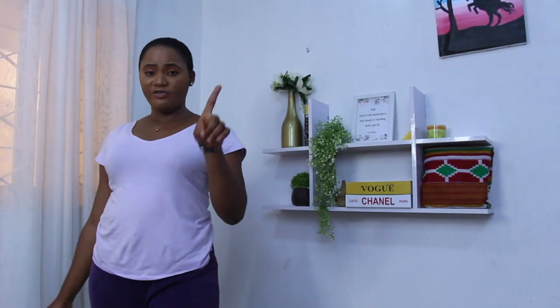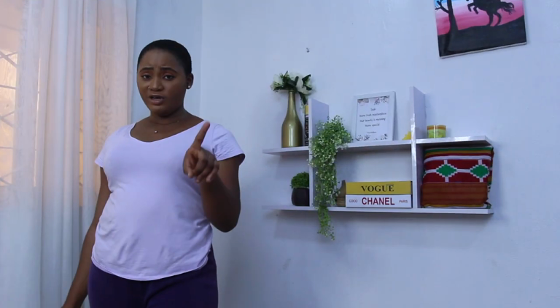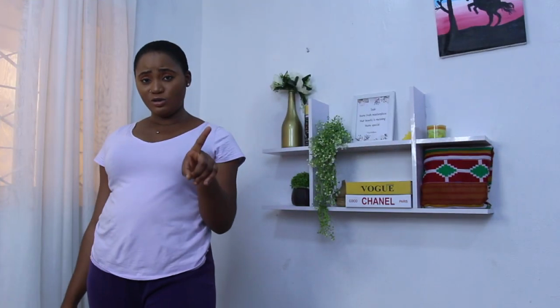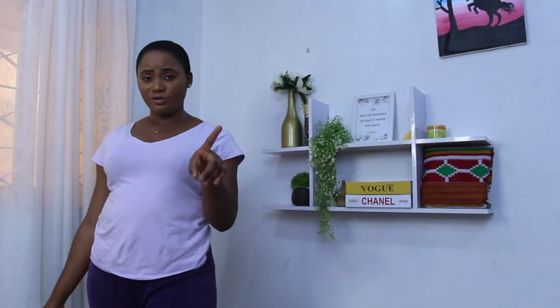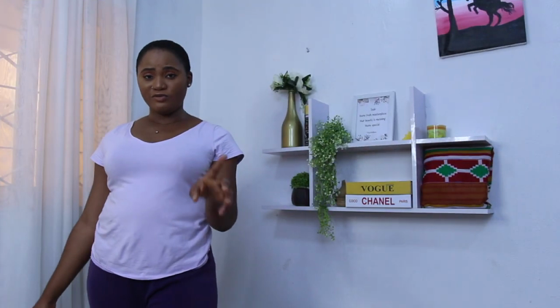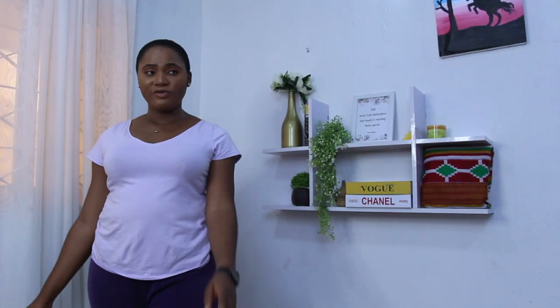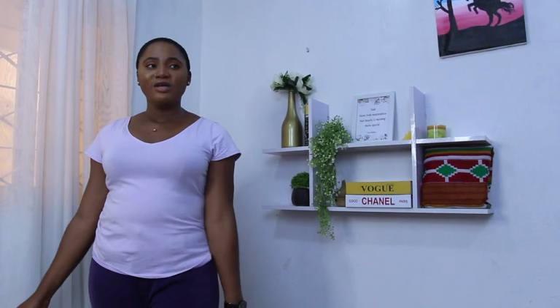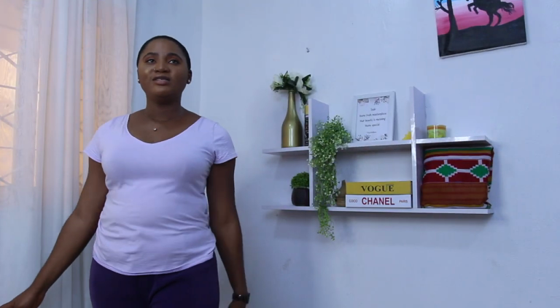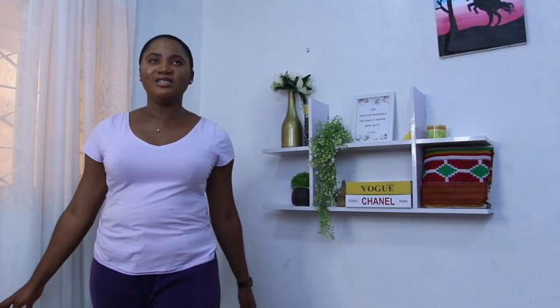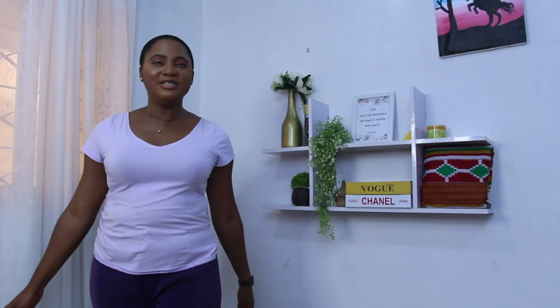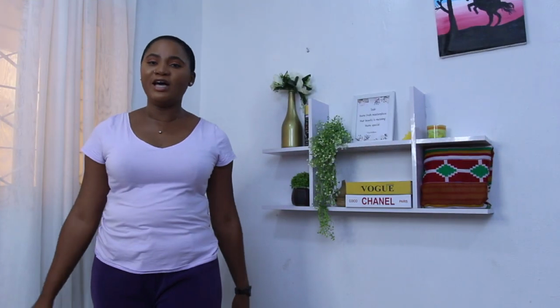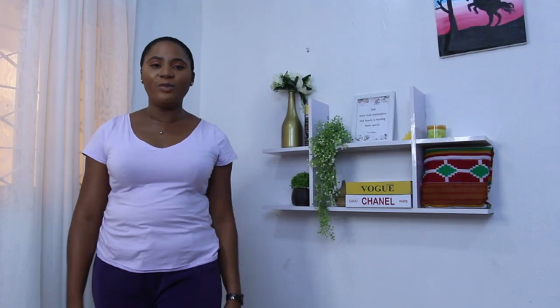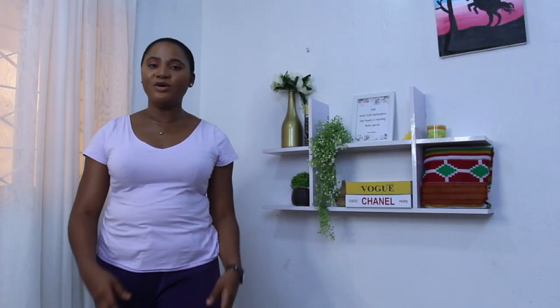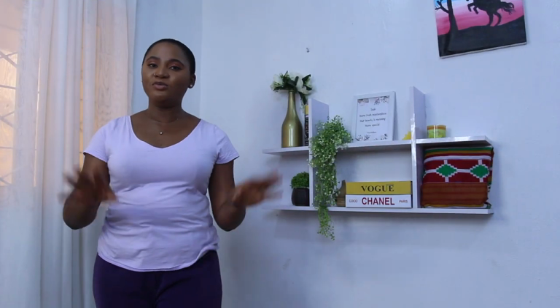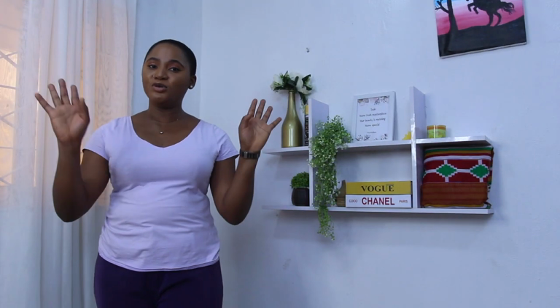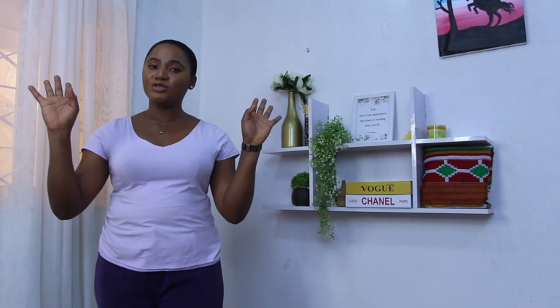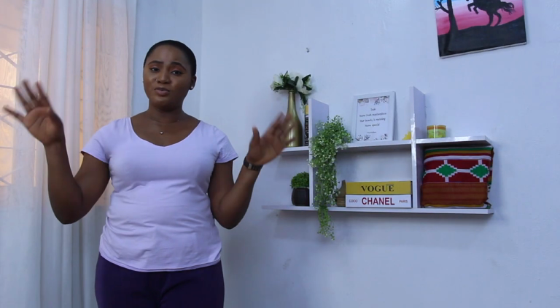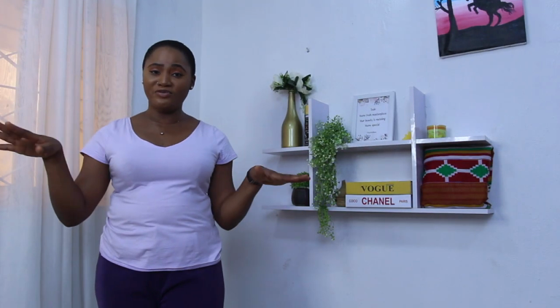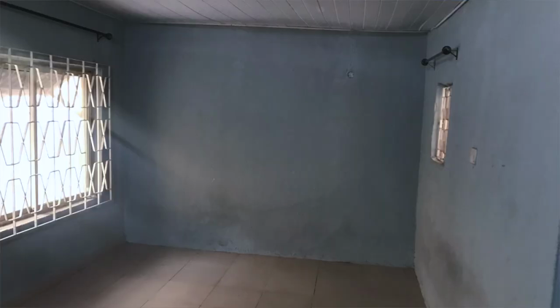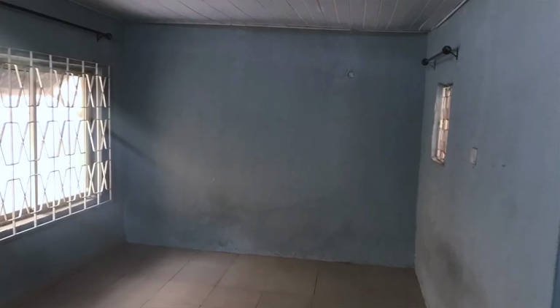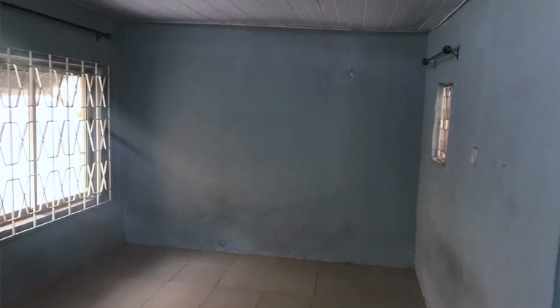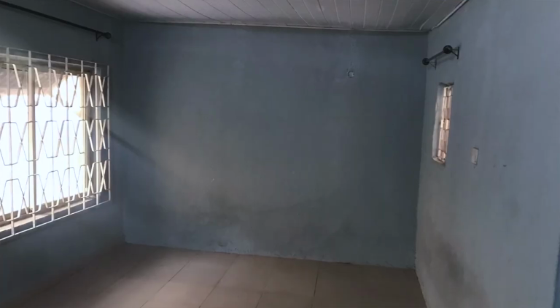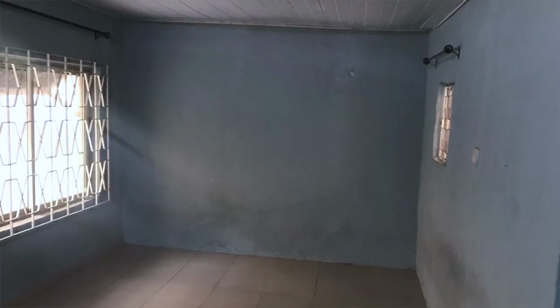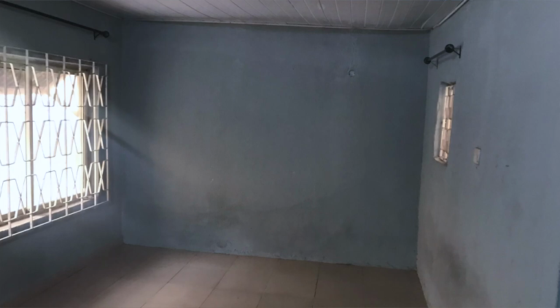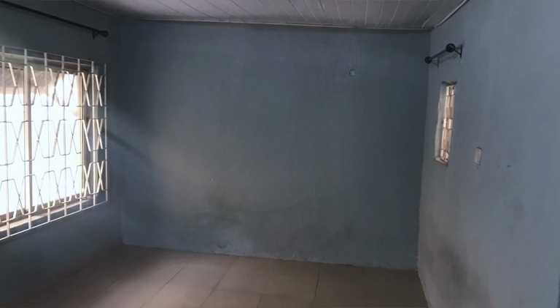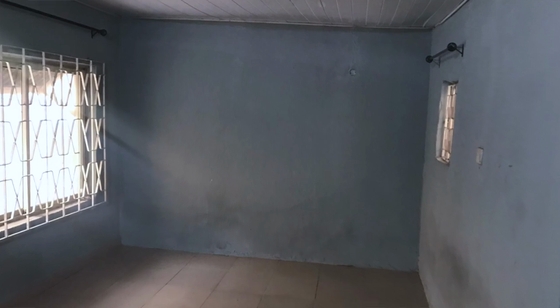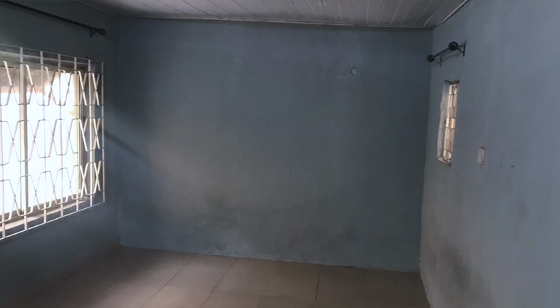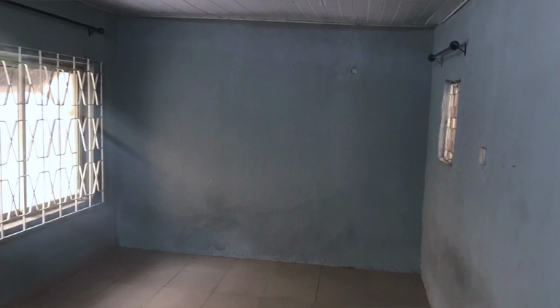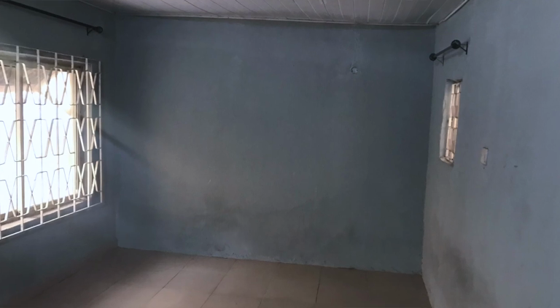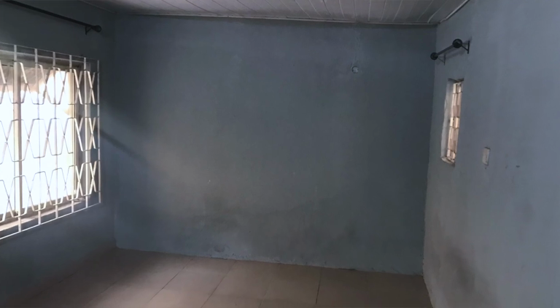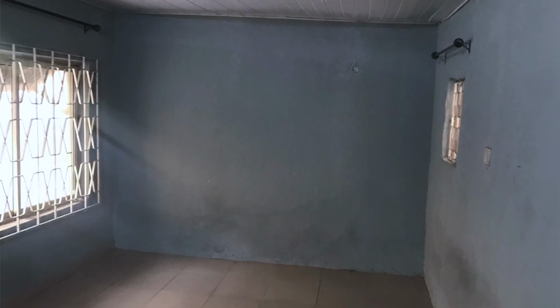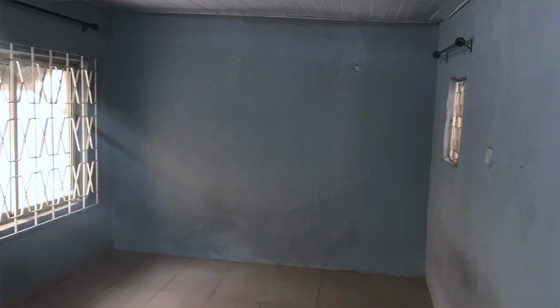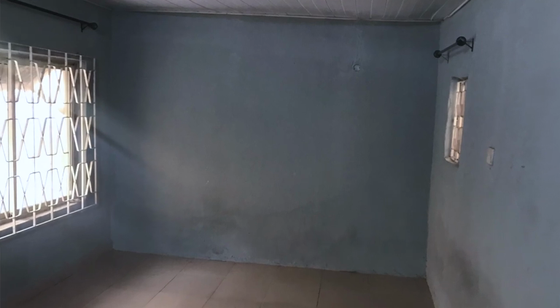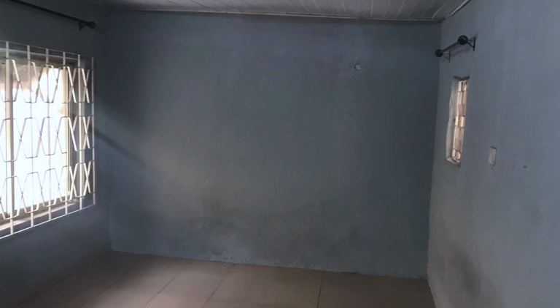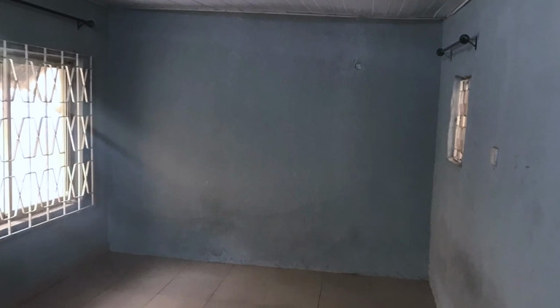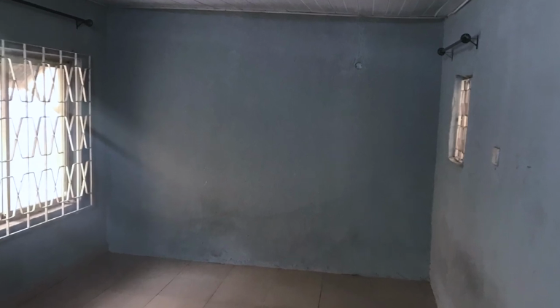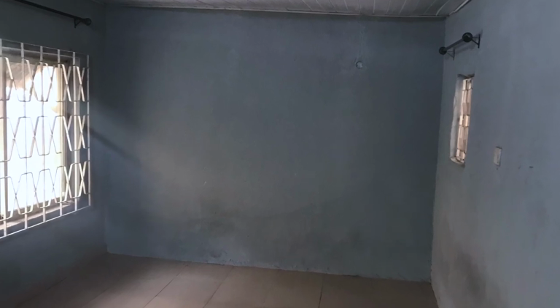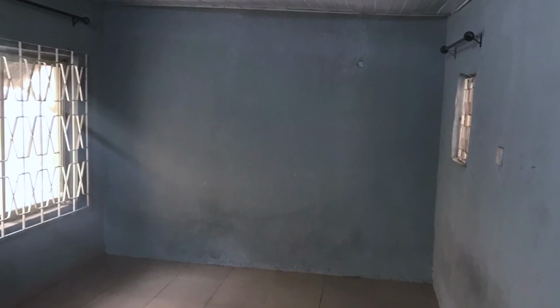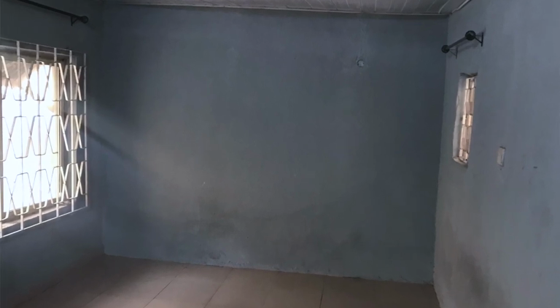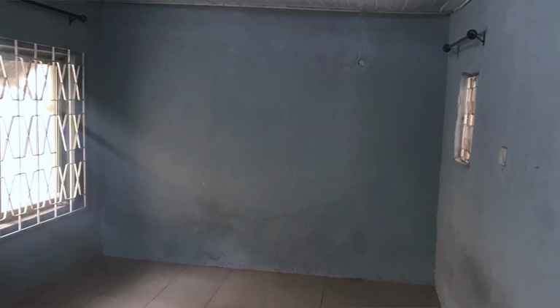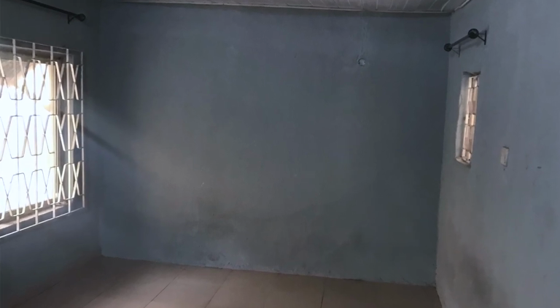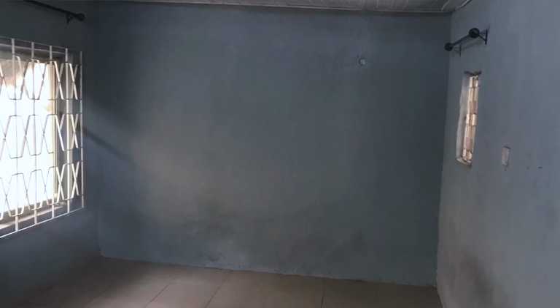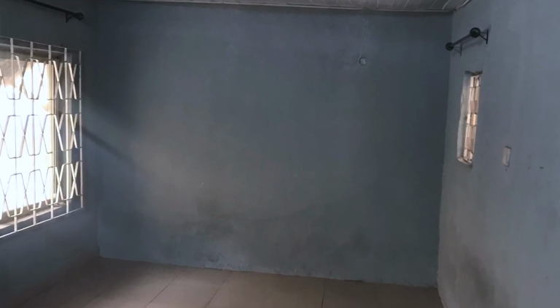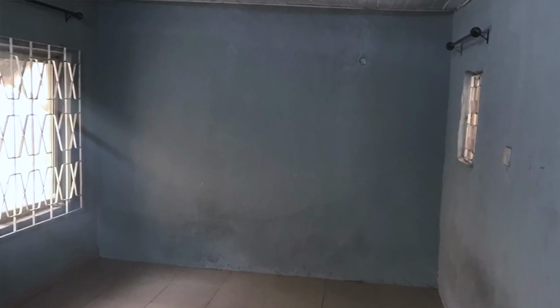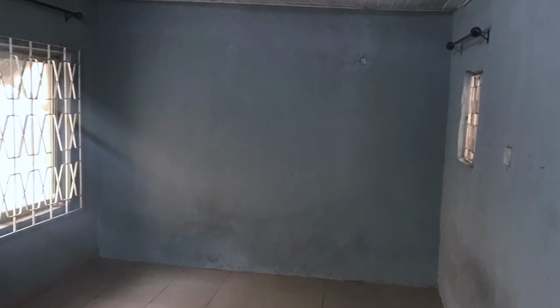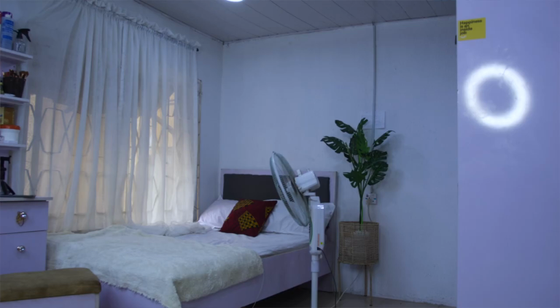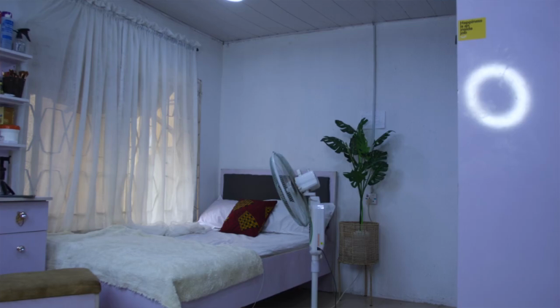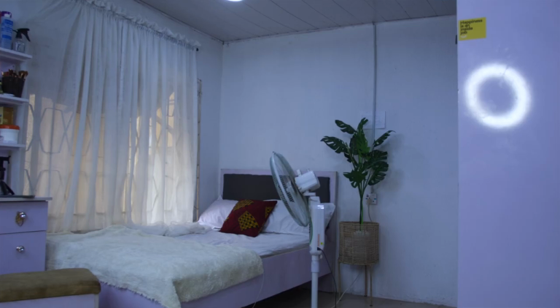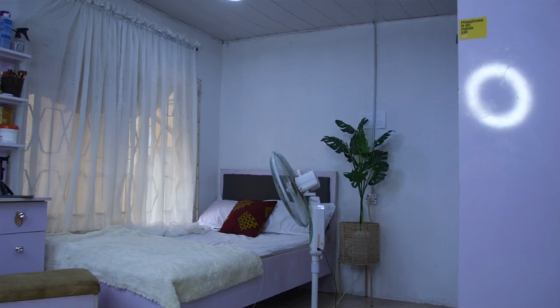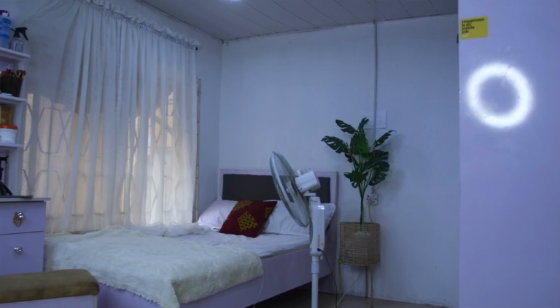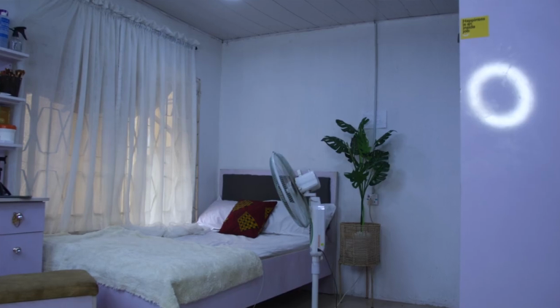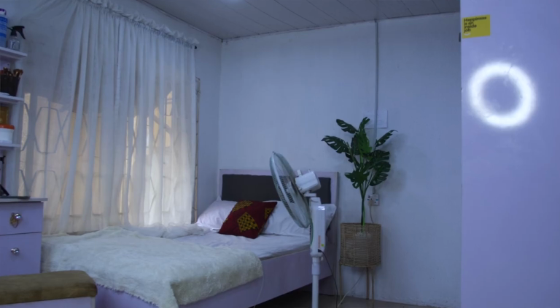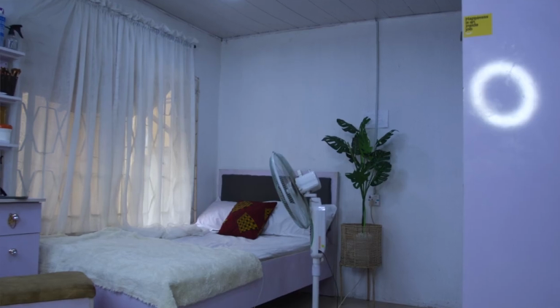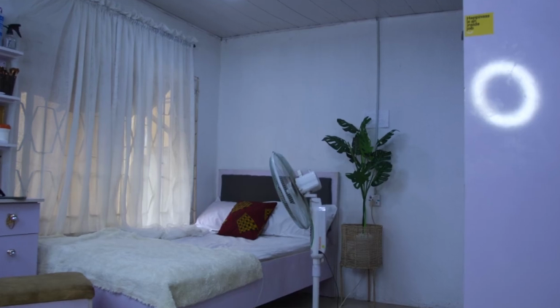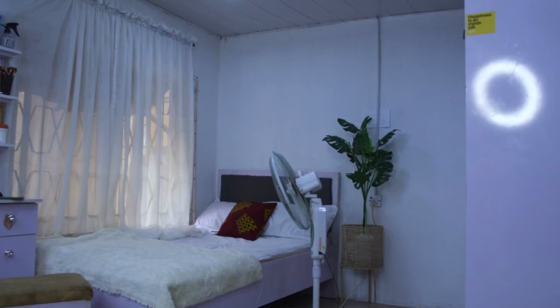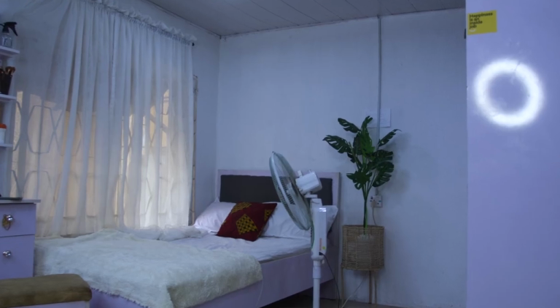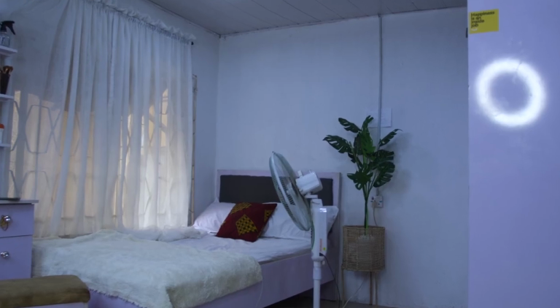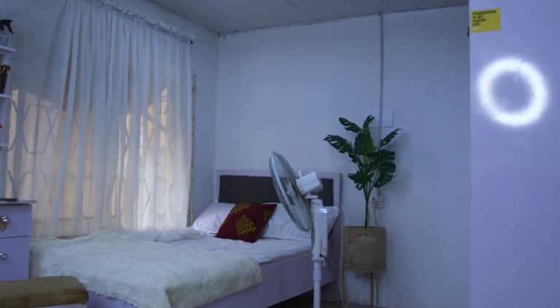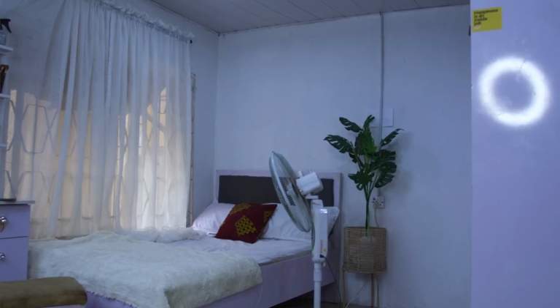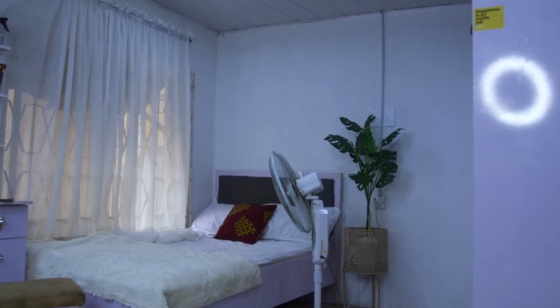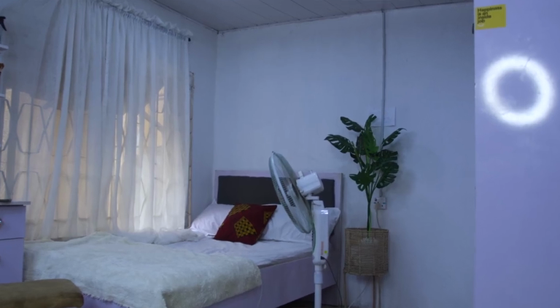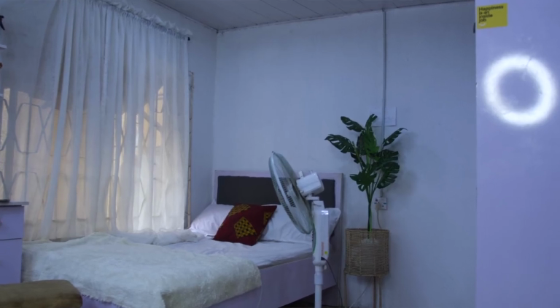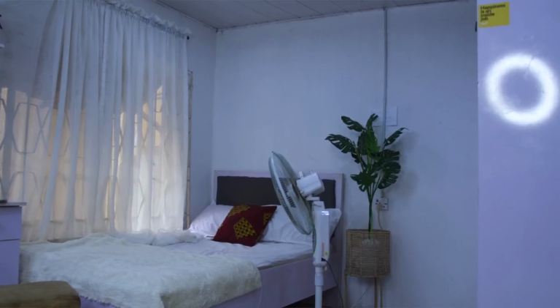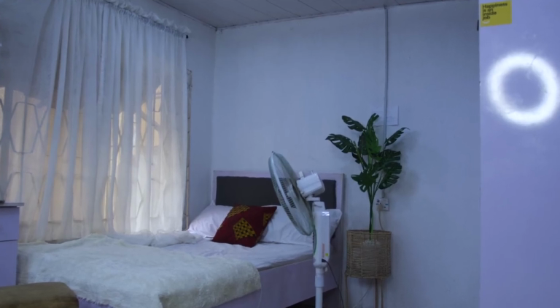So first off, this is how my room looked before, and this is how it looks now. So yeah, let's start.